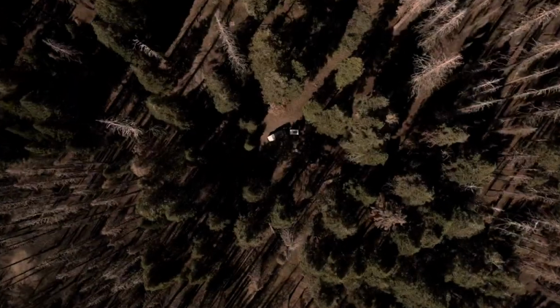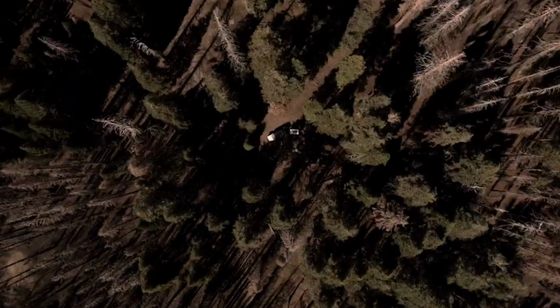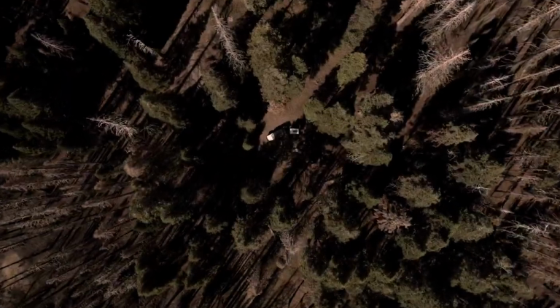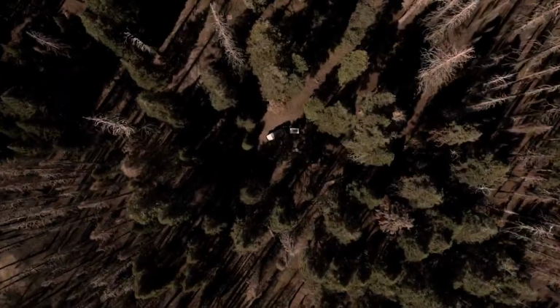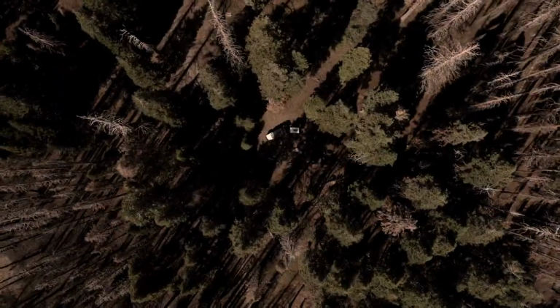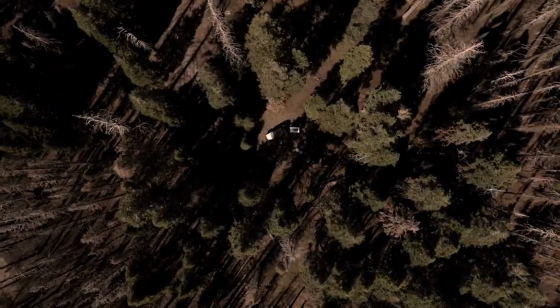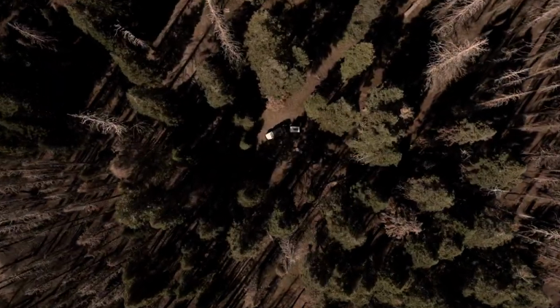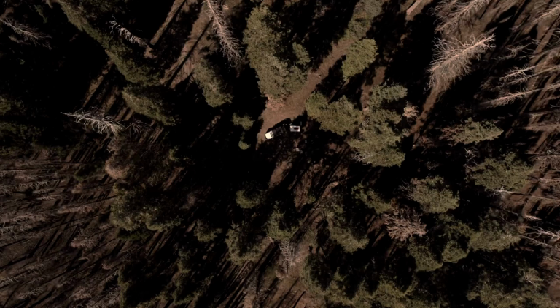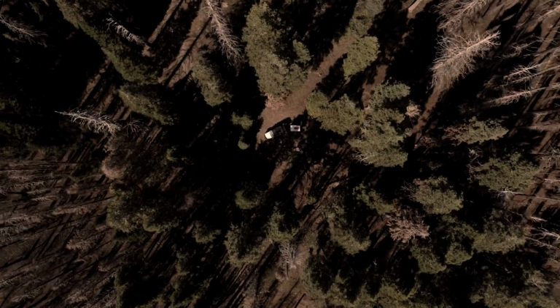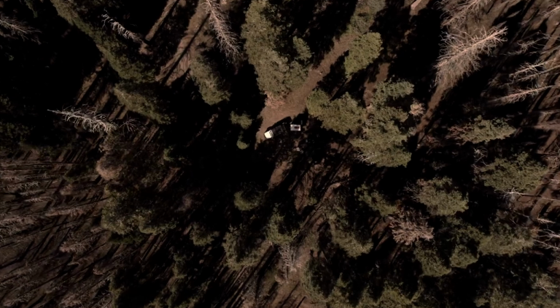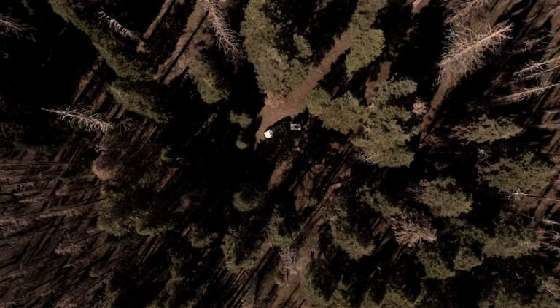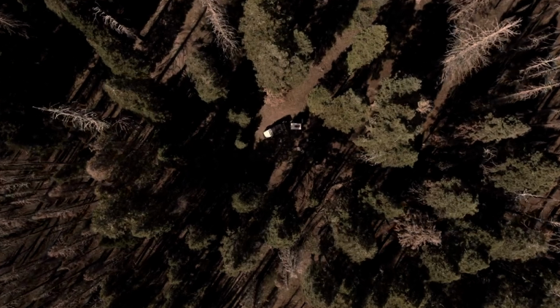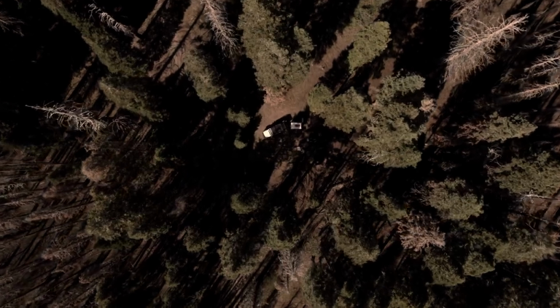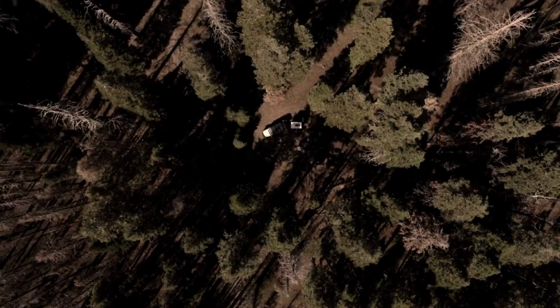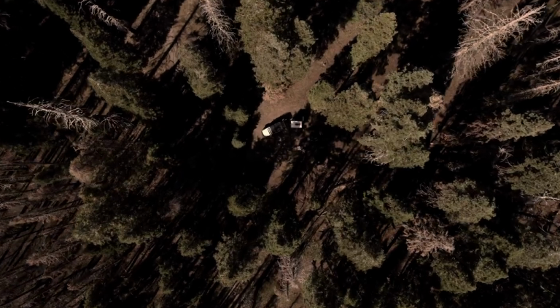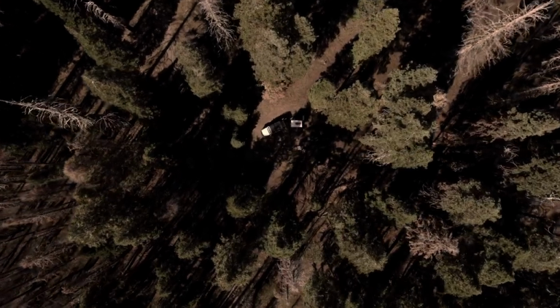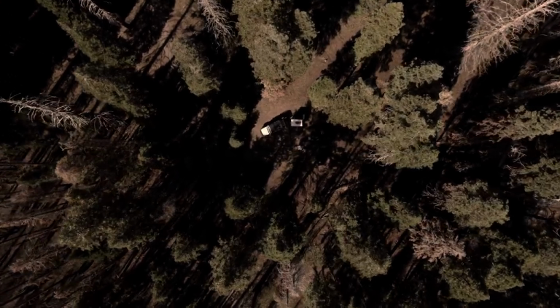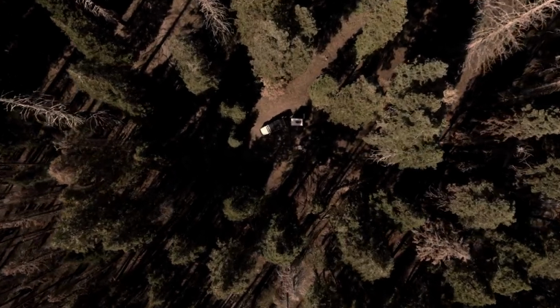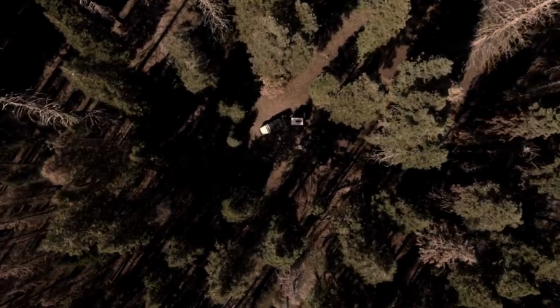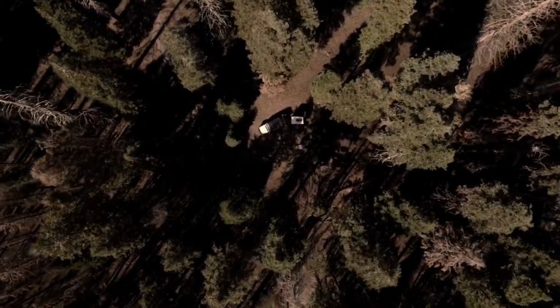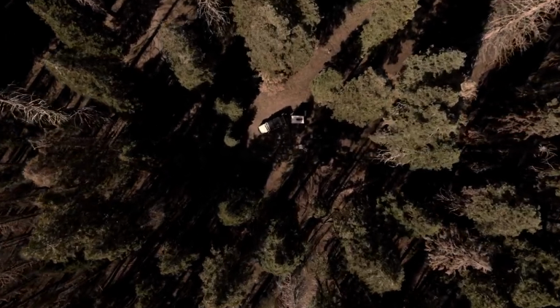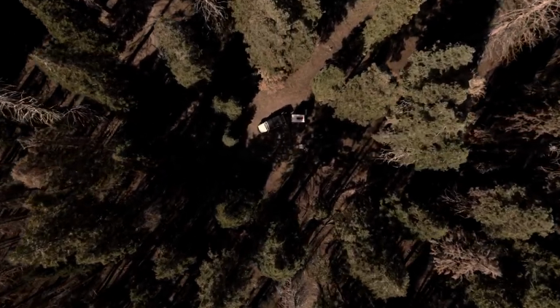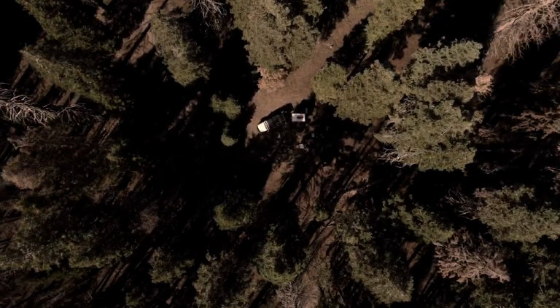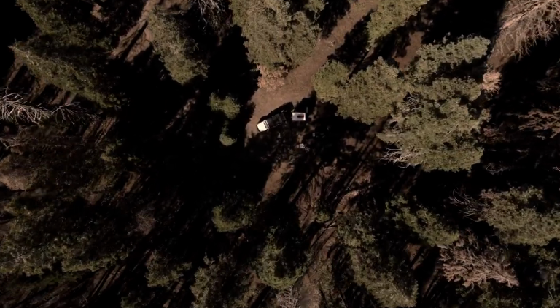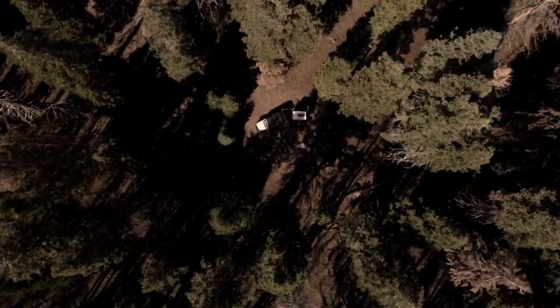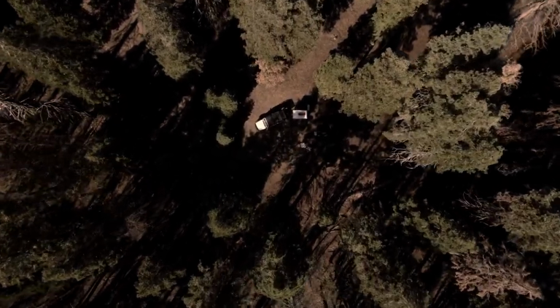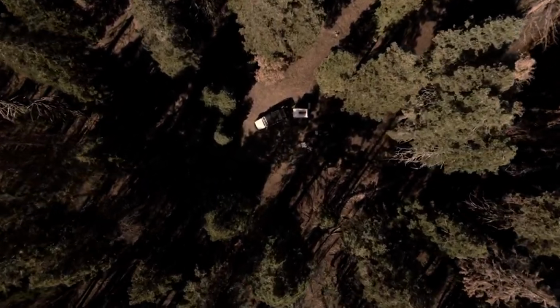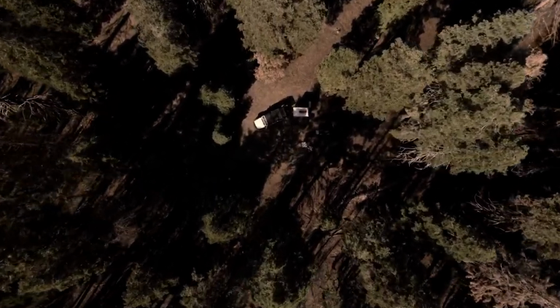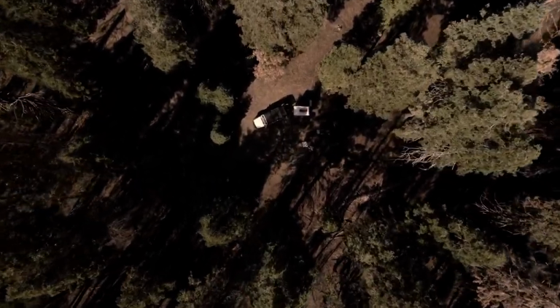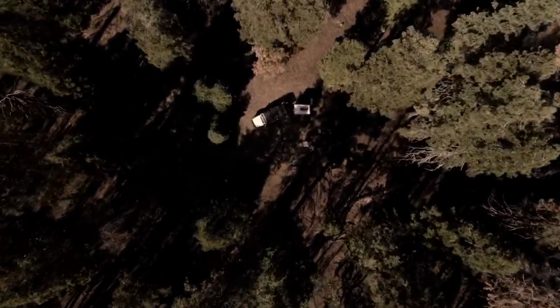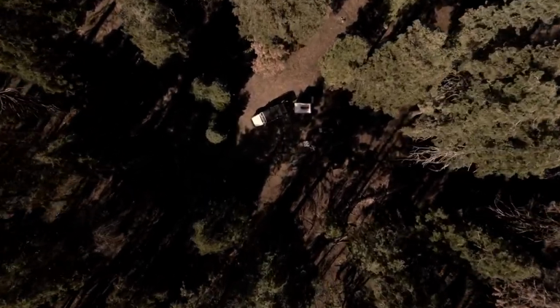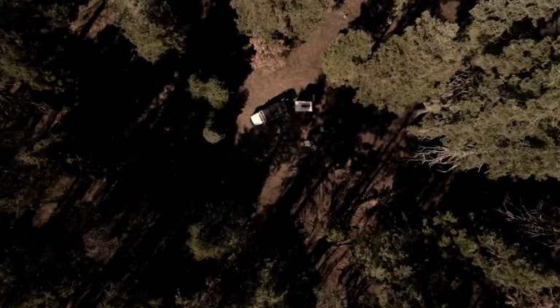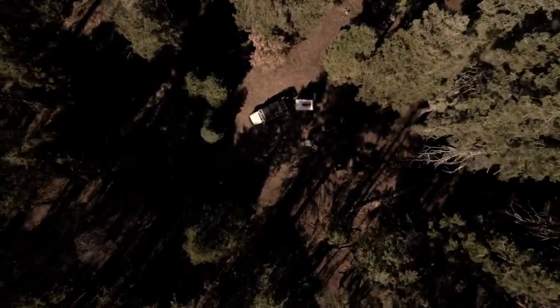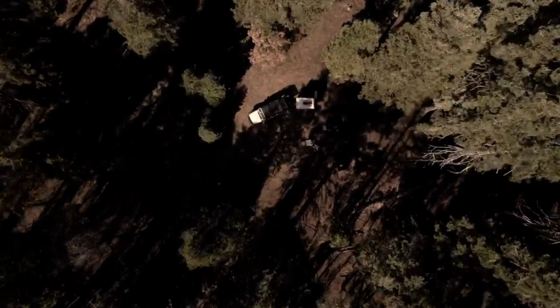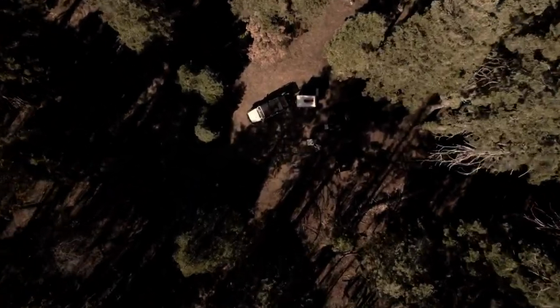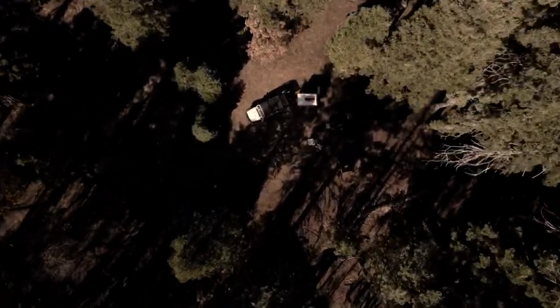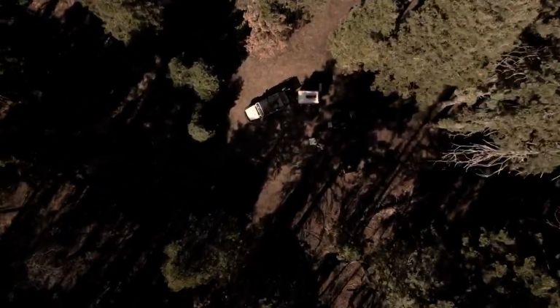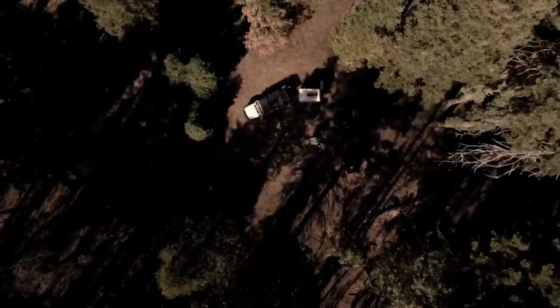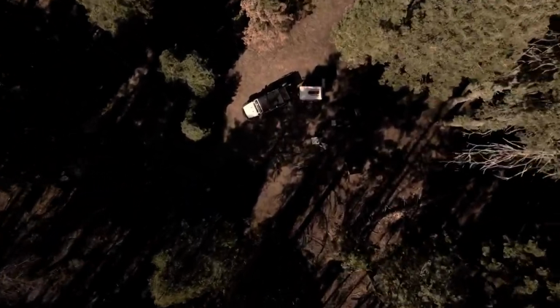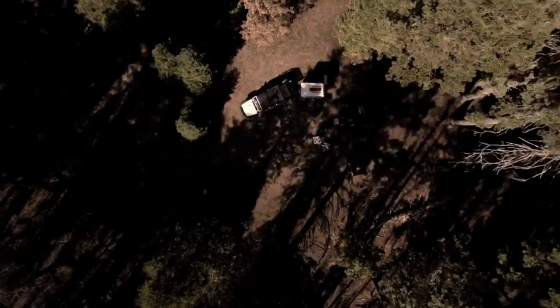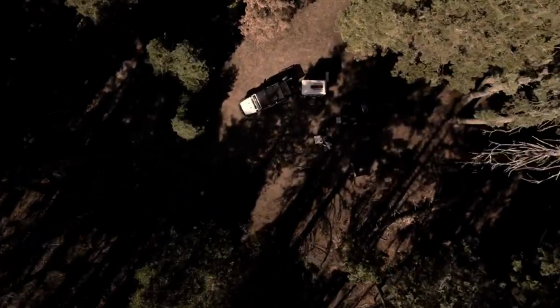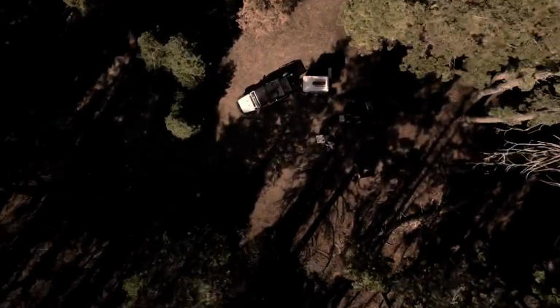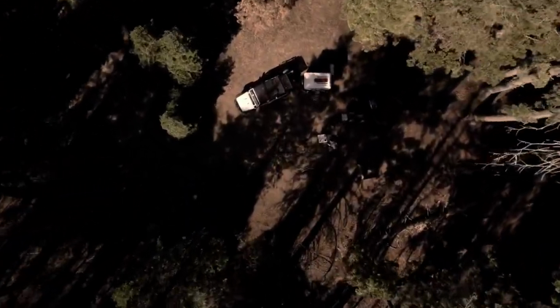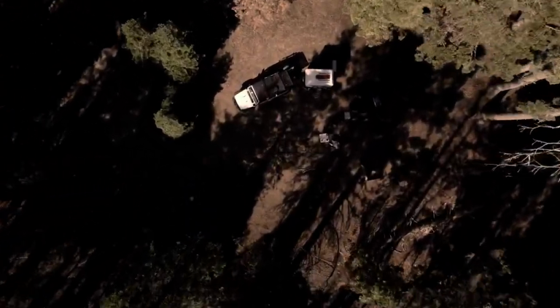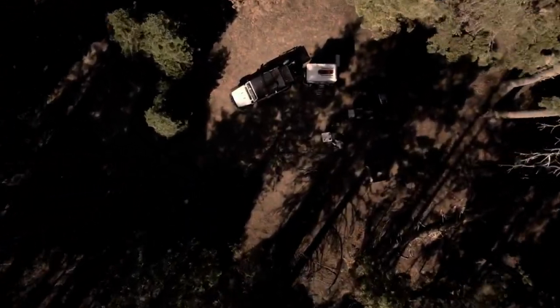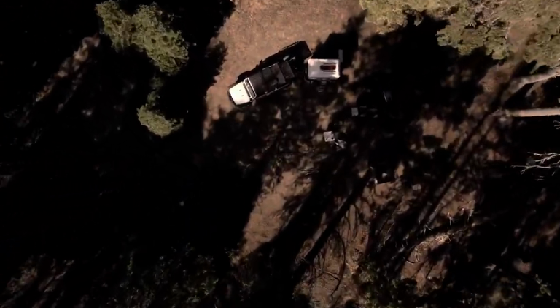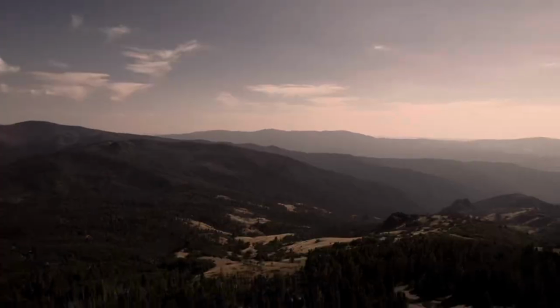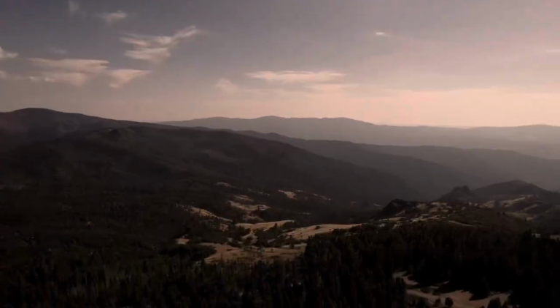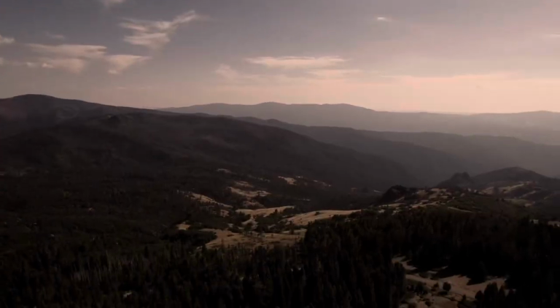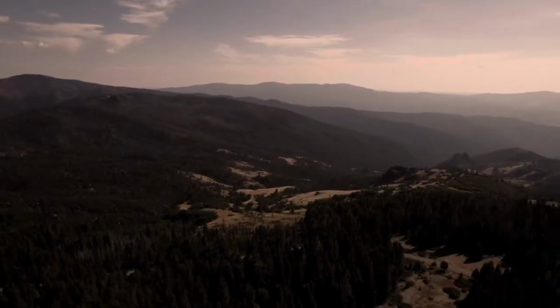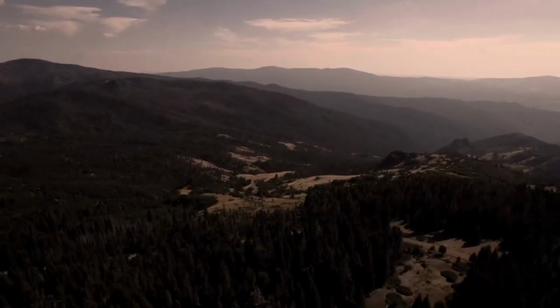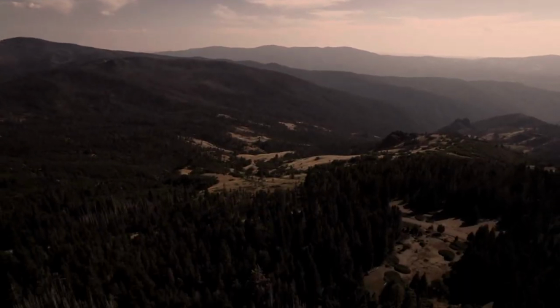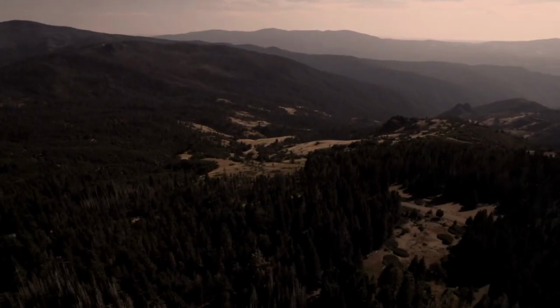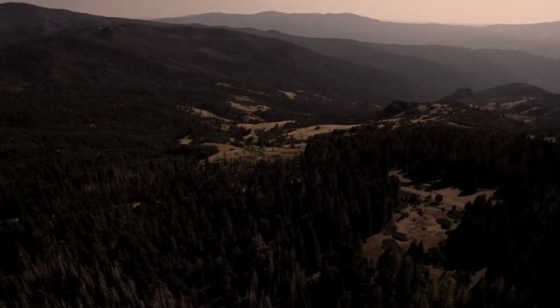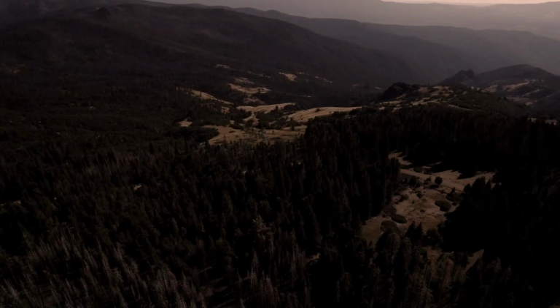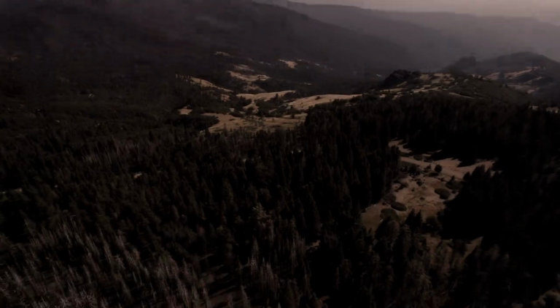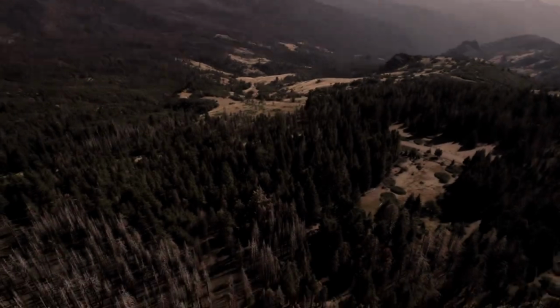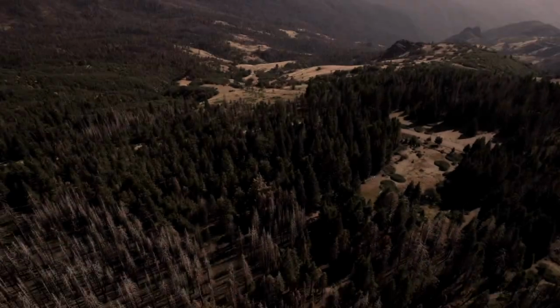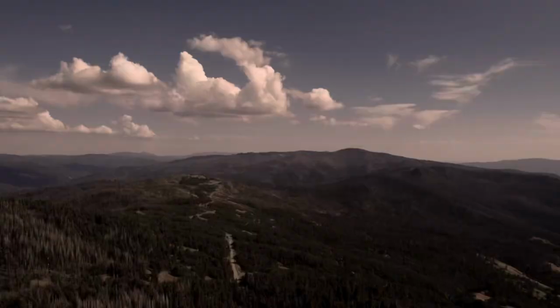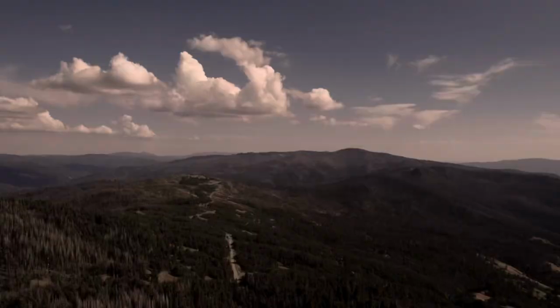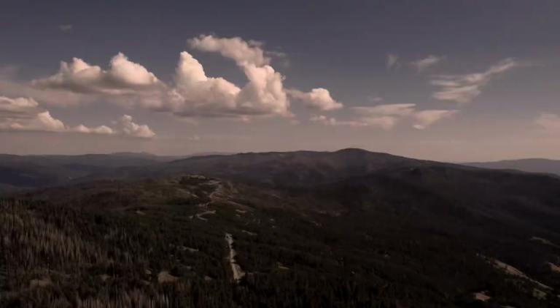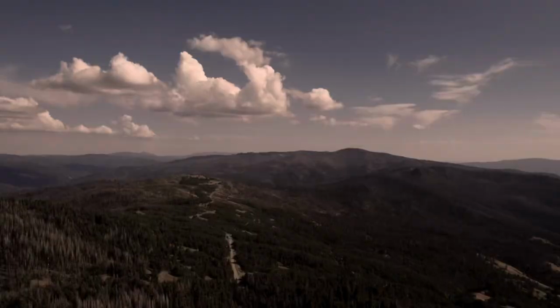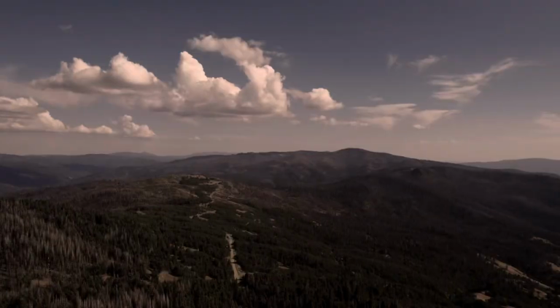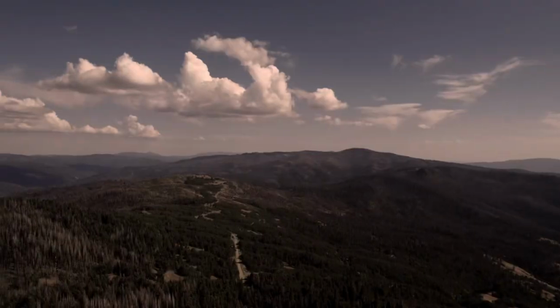Even with the fire-damaged trees and all the bugs that came out at night, I have to say that Grizzly Flats is one of the most beautiful campsites we've ever had.